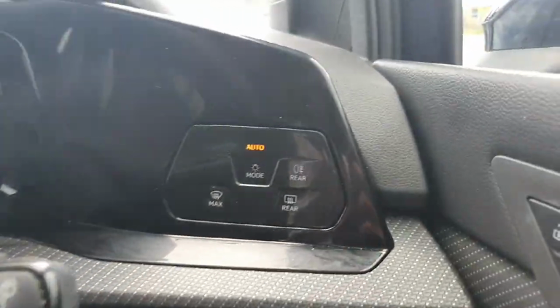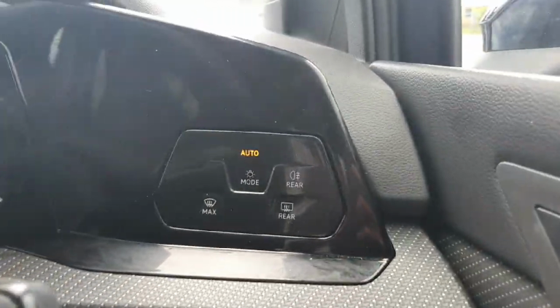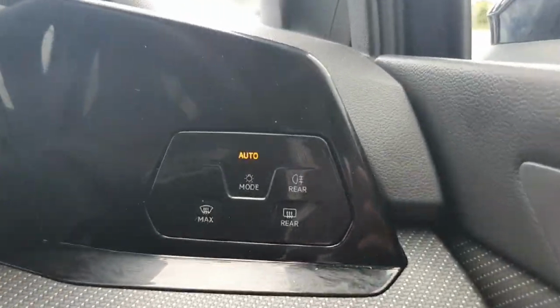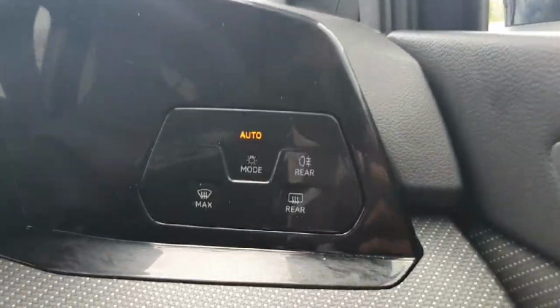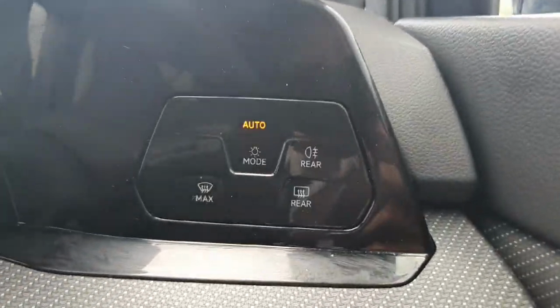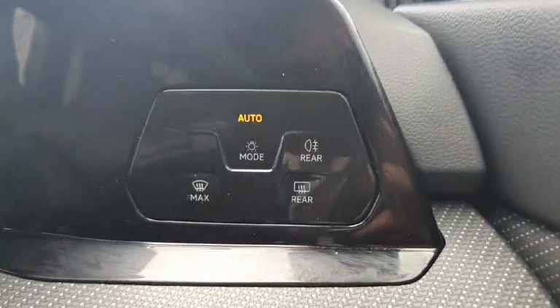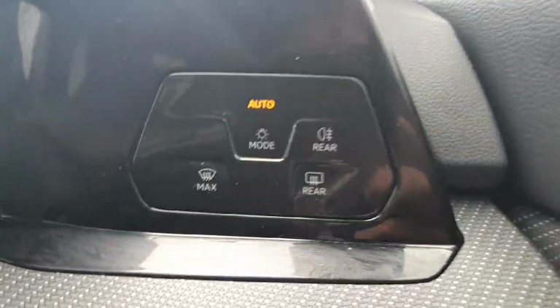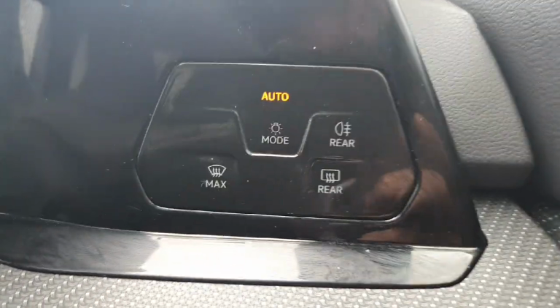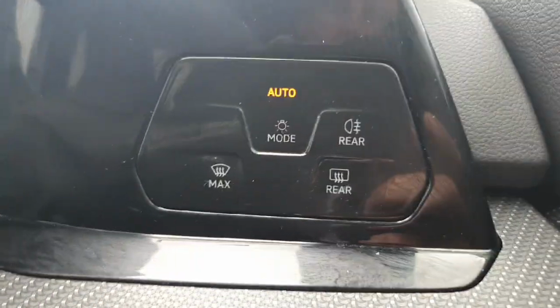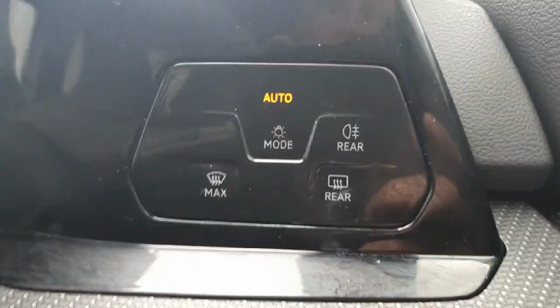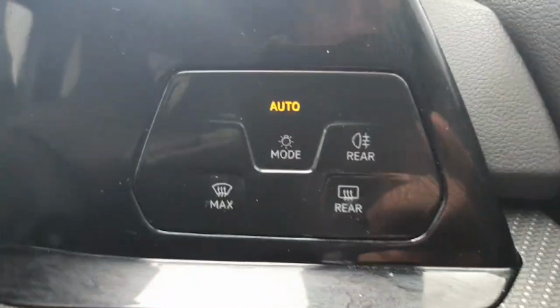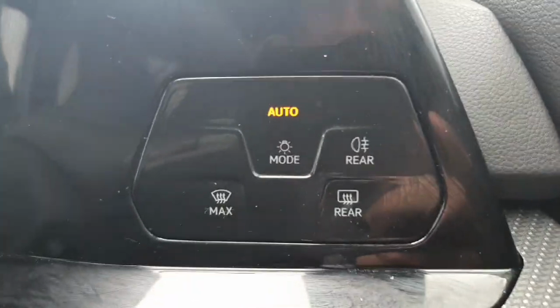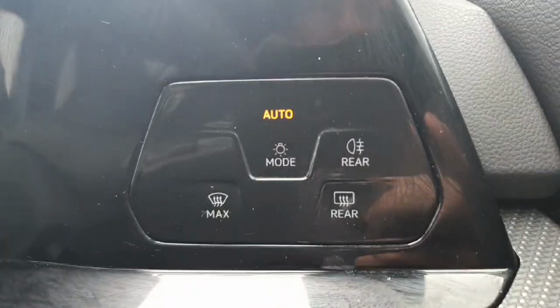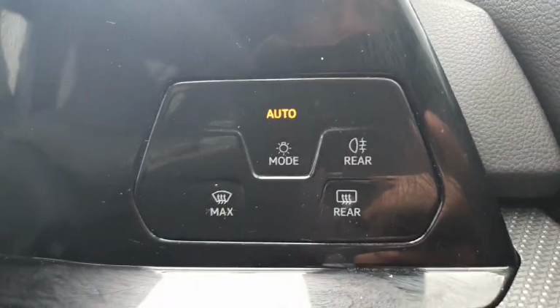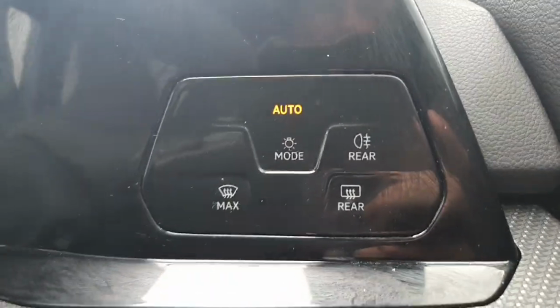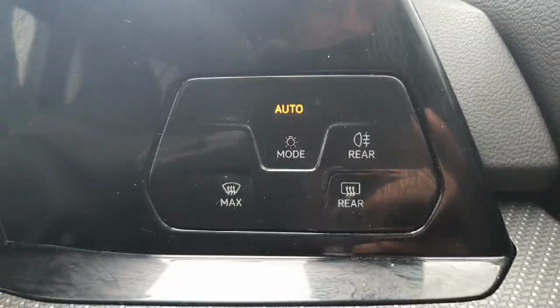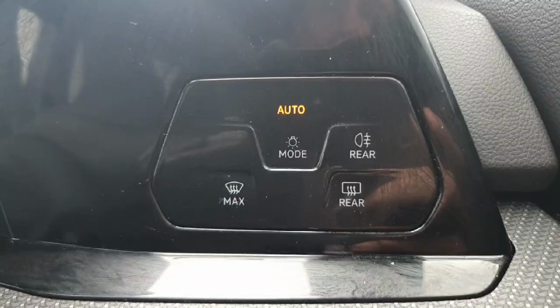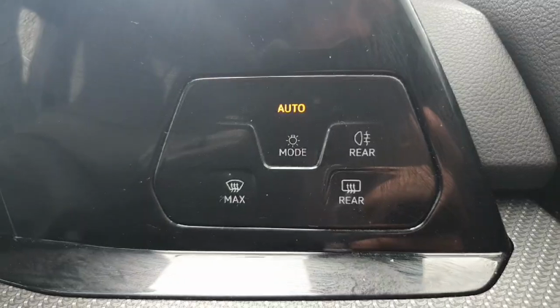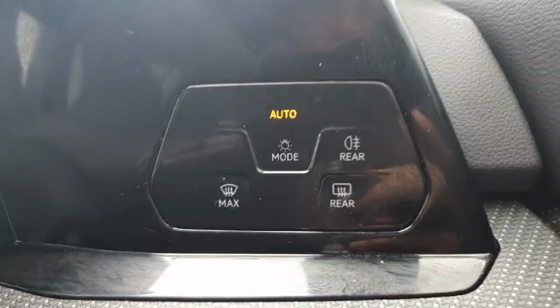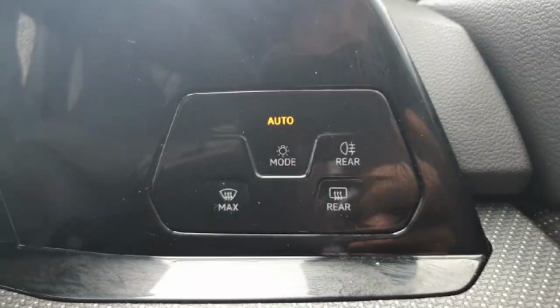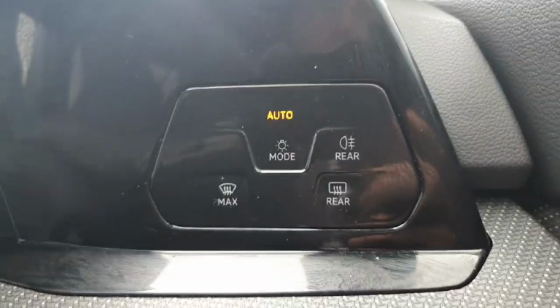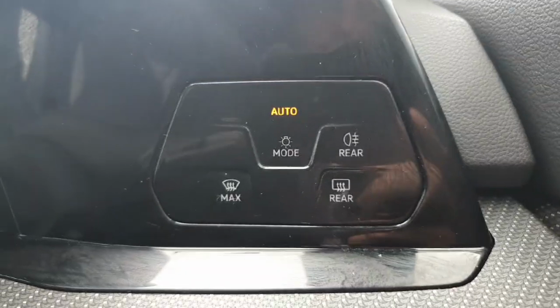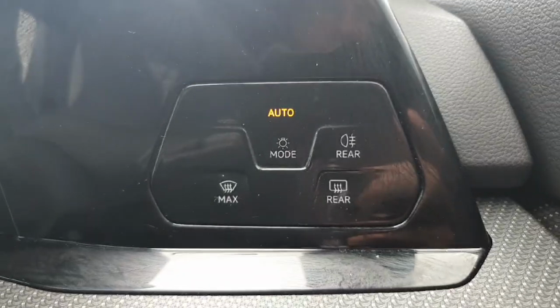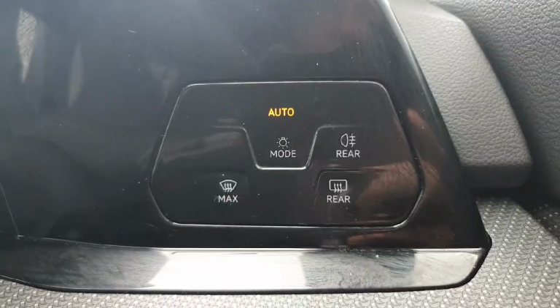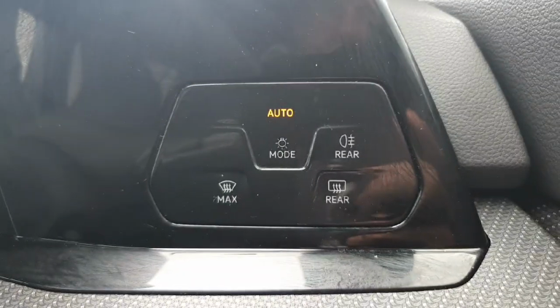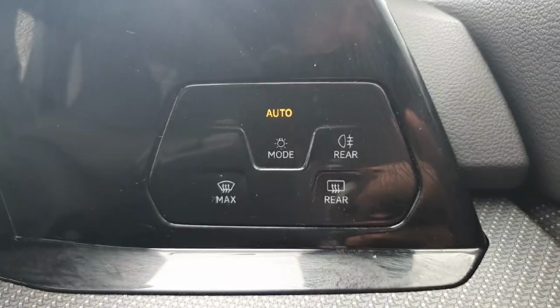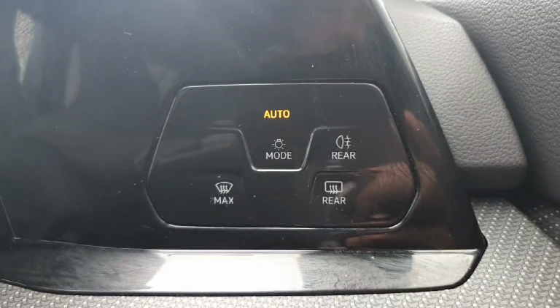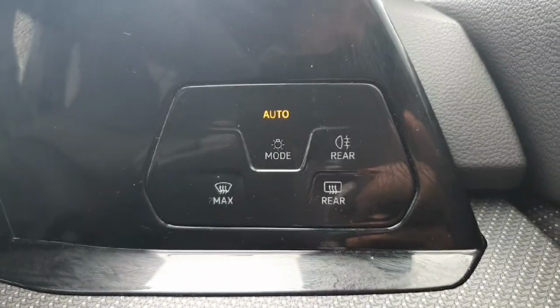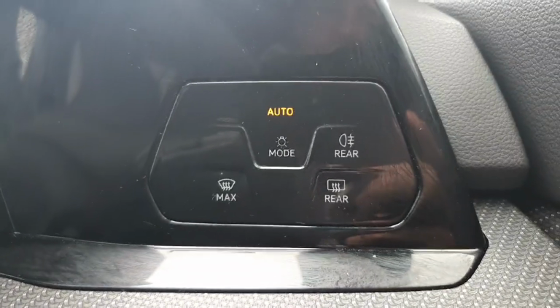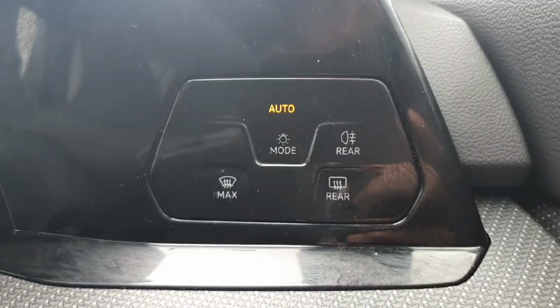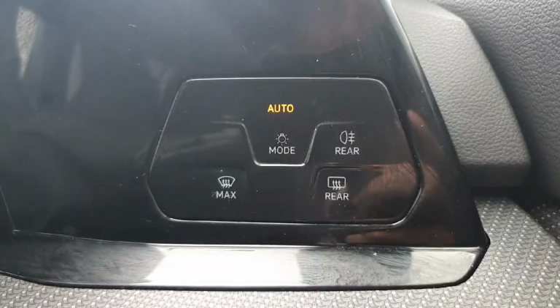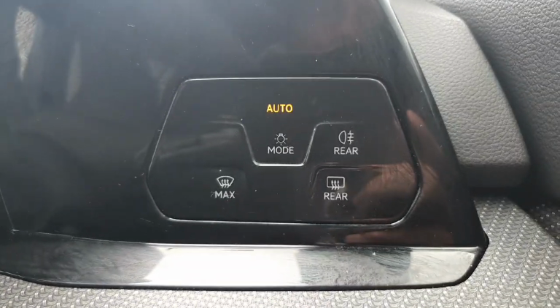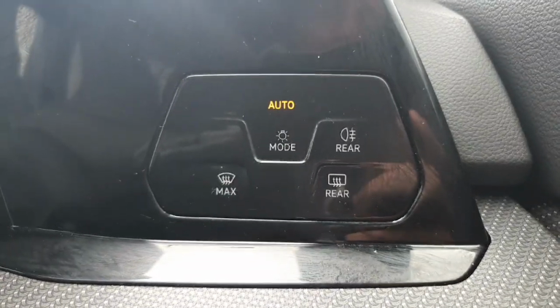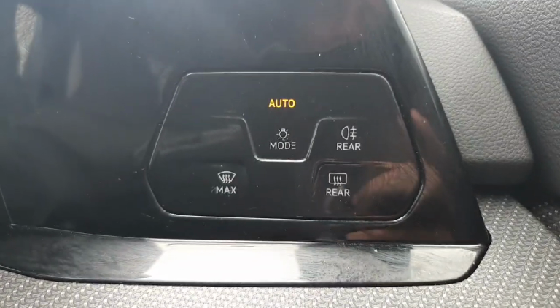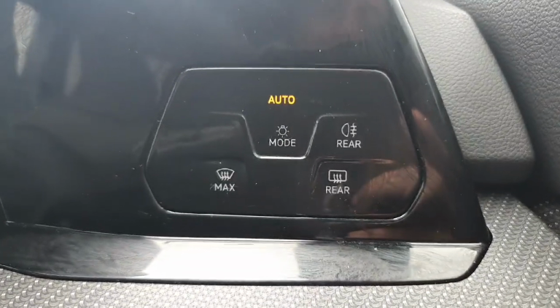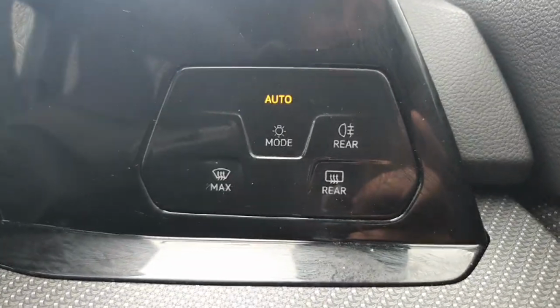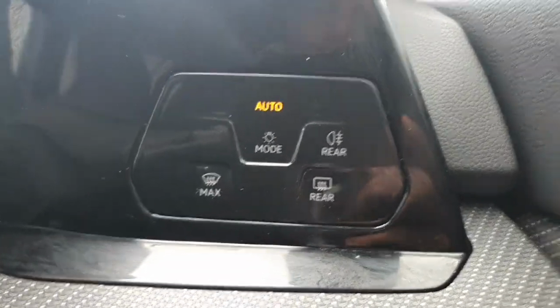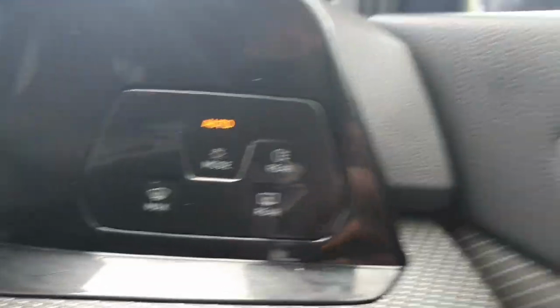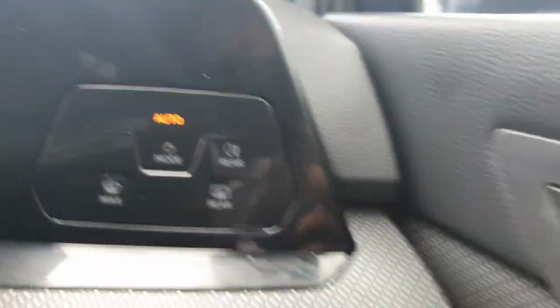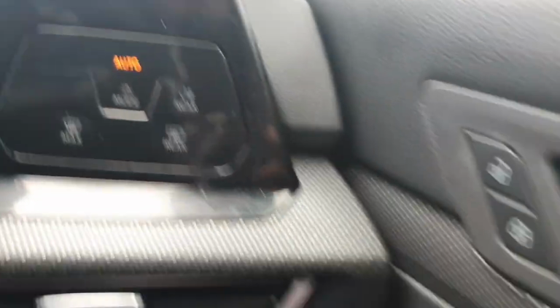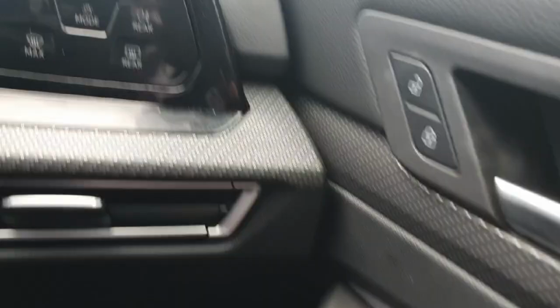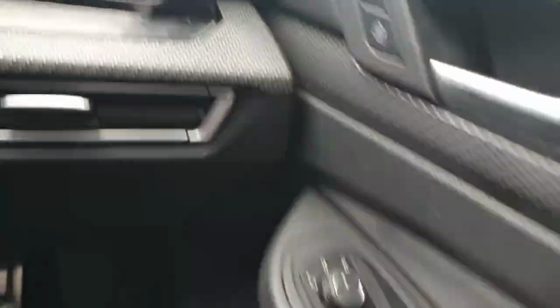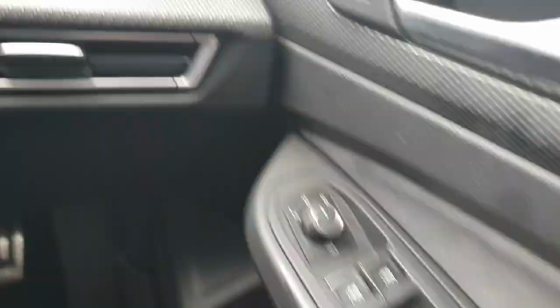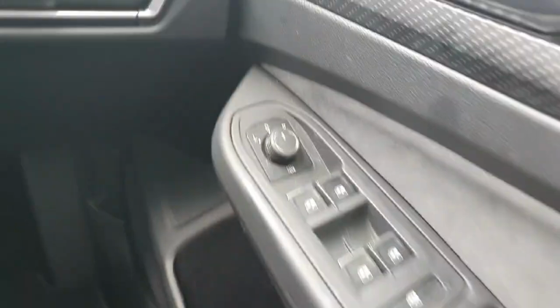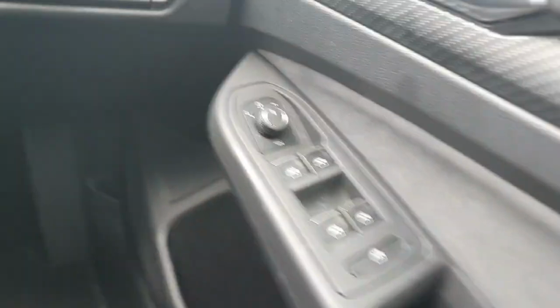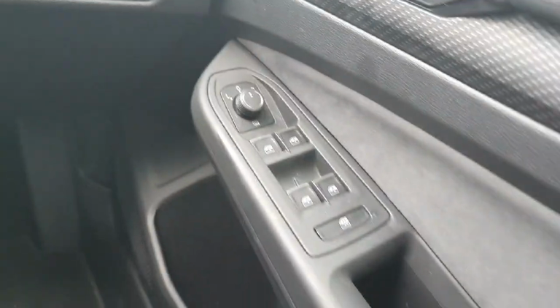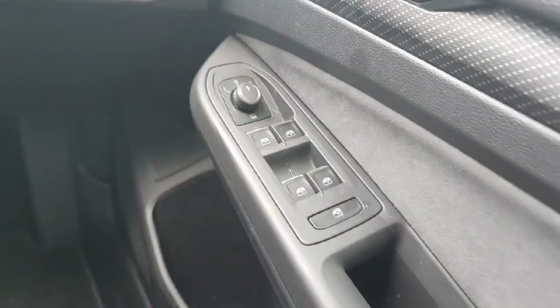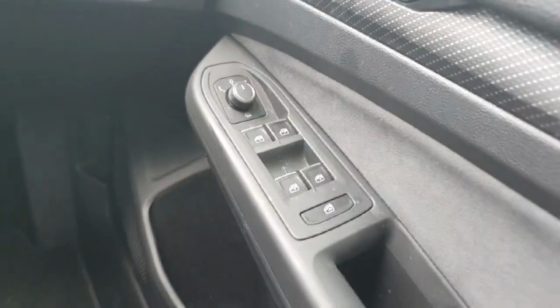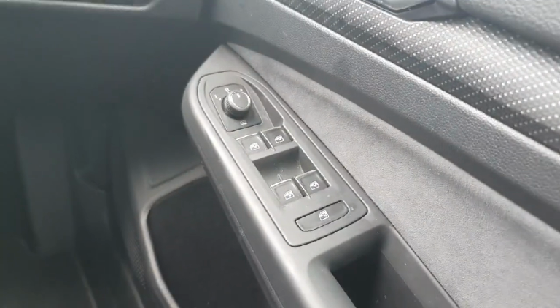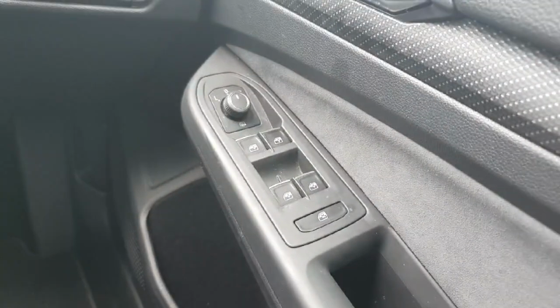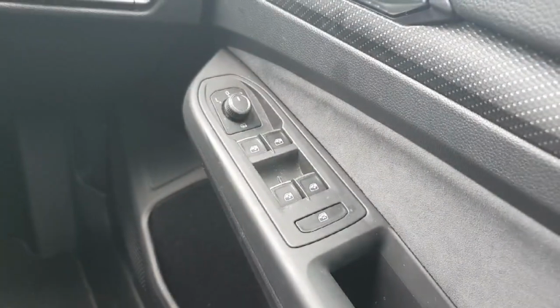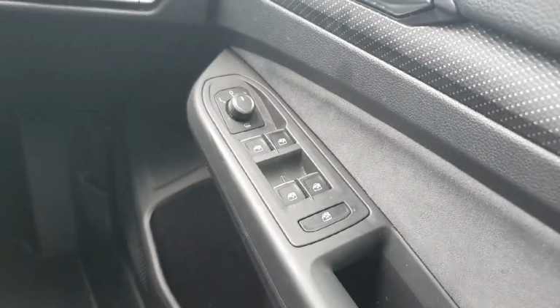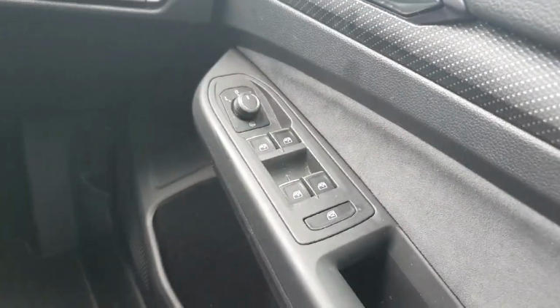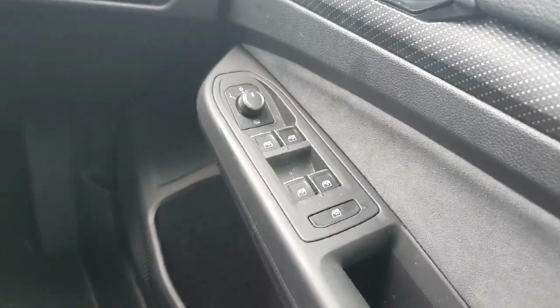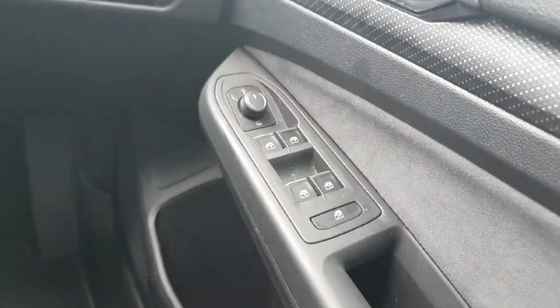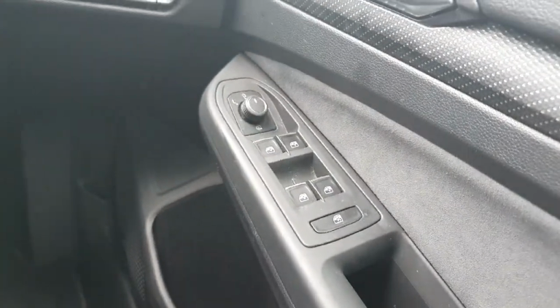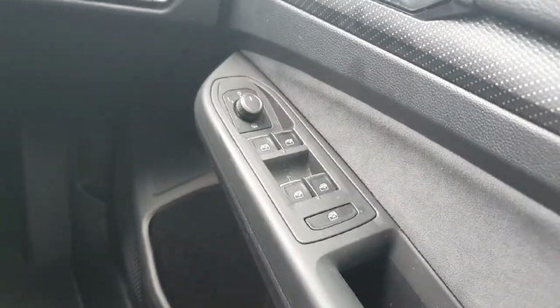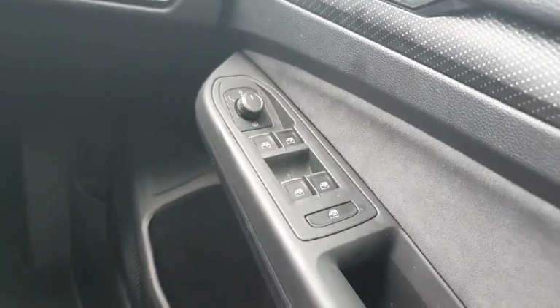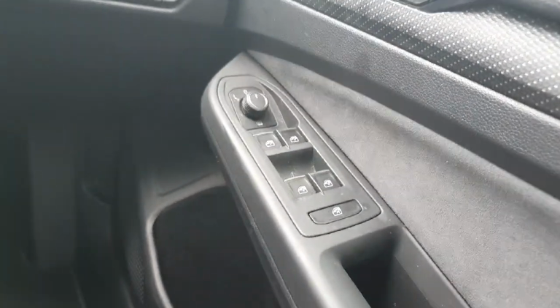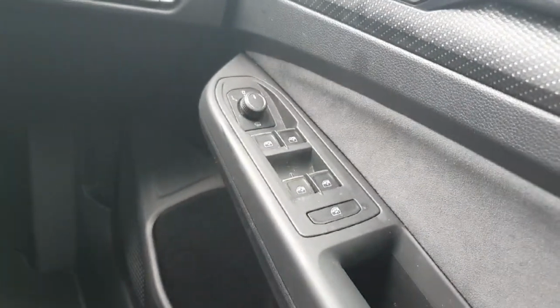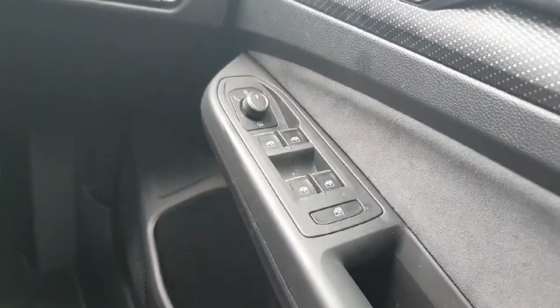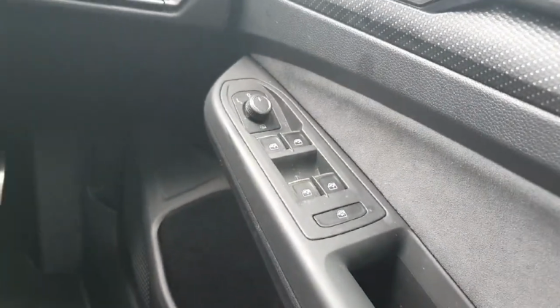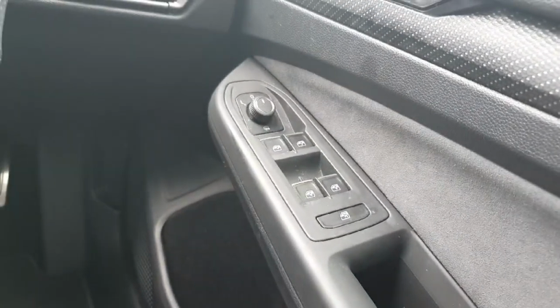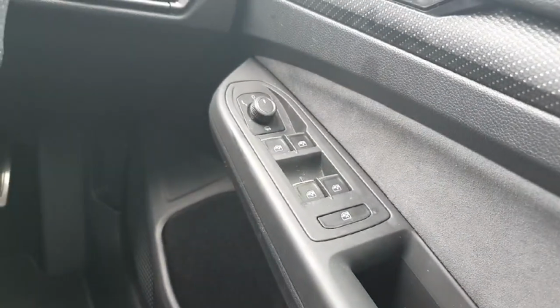Just down to our right we have our automatic headlights — they'll turn off during the day and then turn on when it gets dark. And on the door here we have the buttons for our electric windows and mirrors.